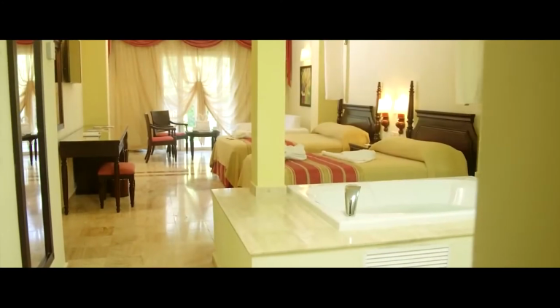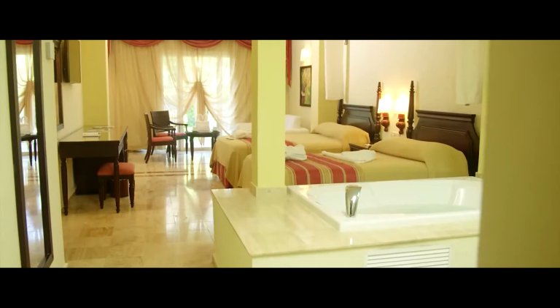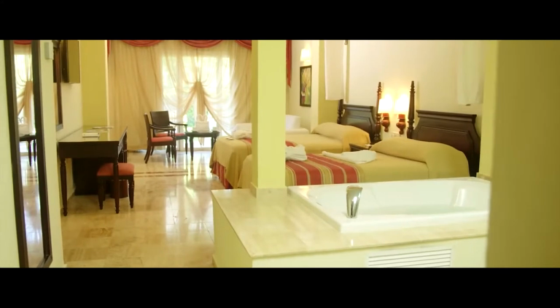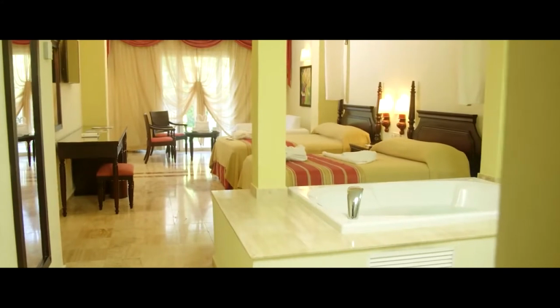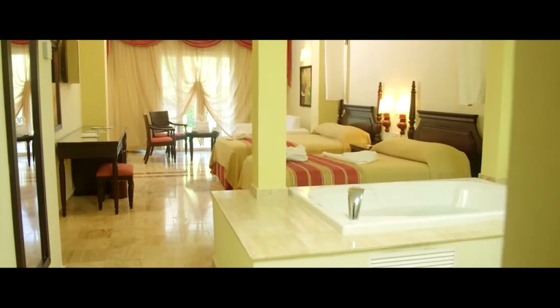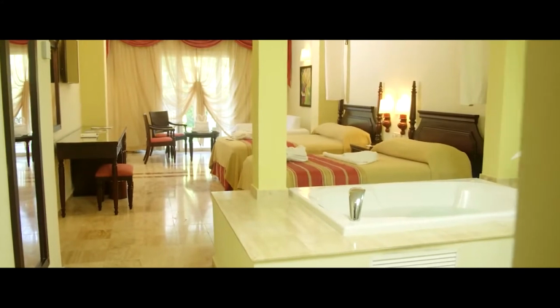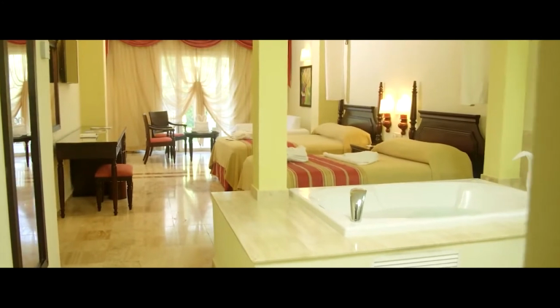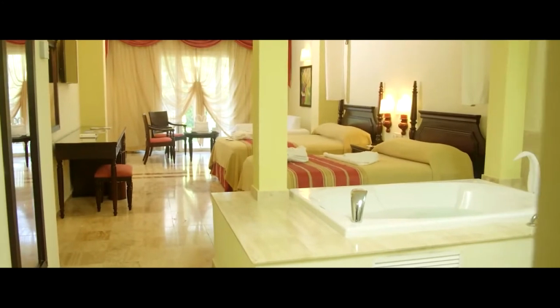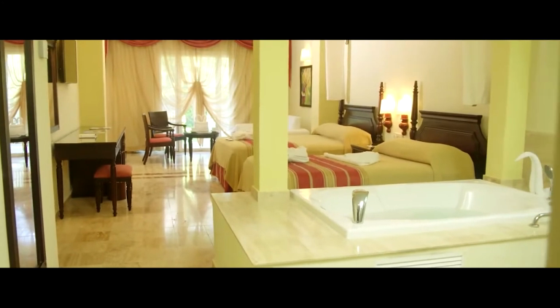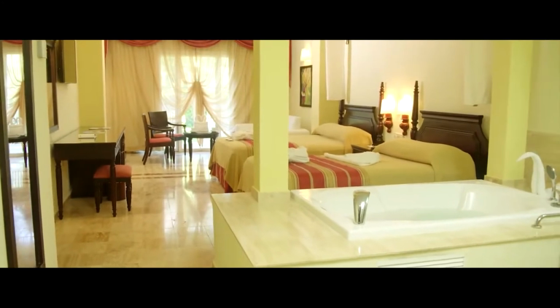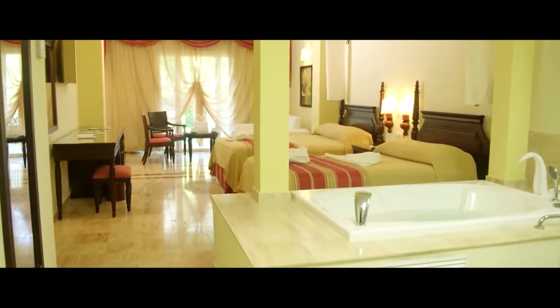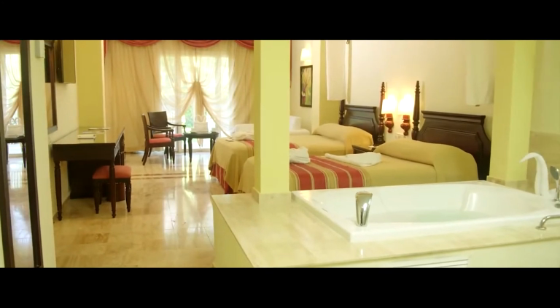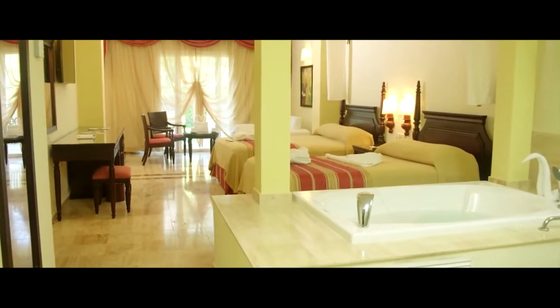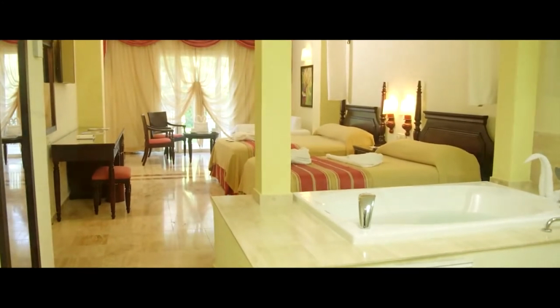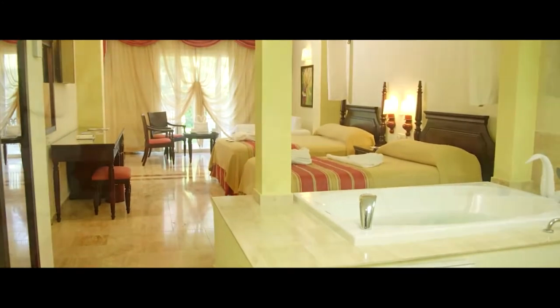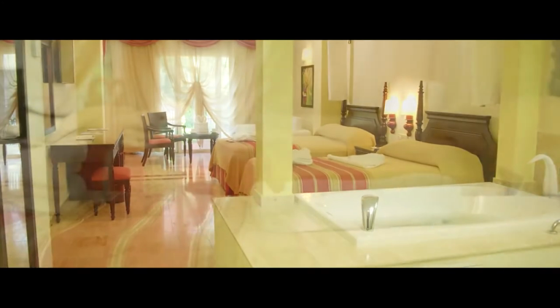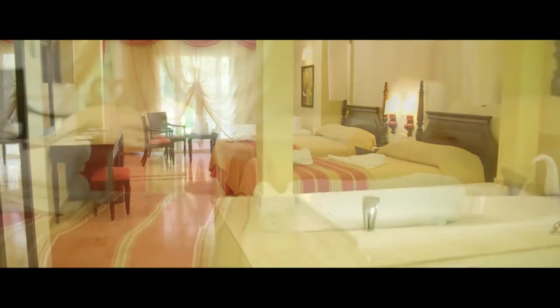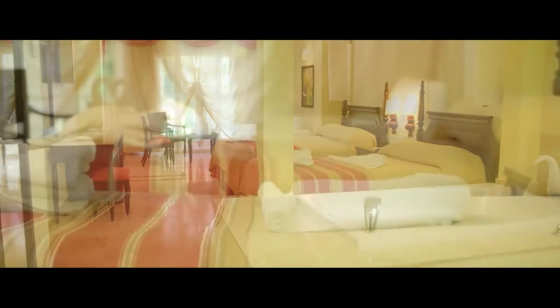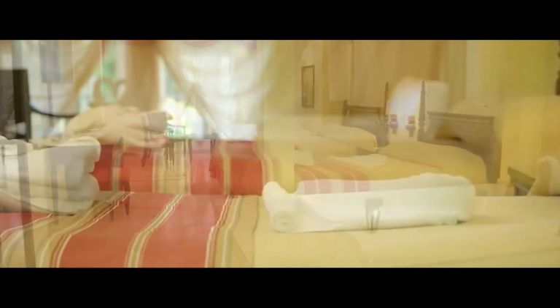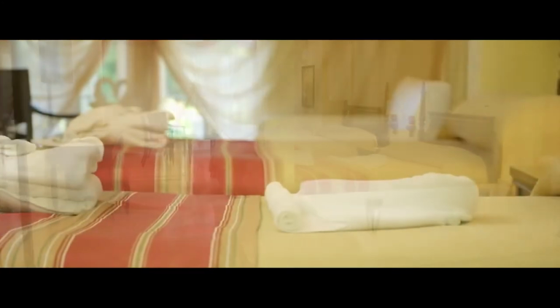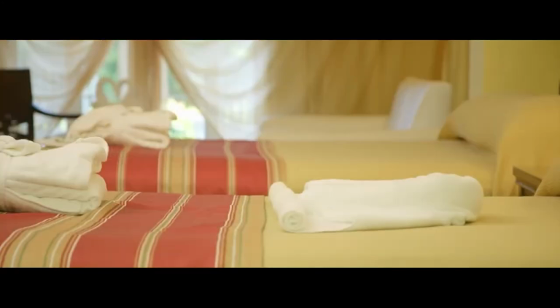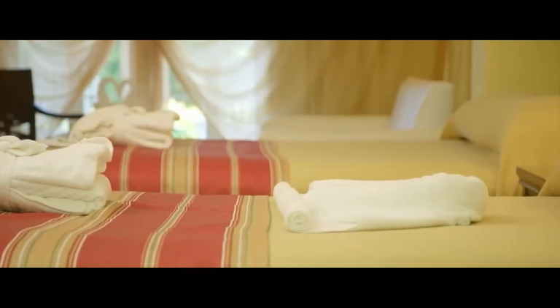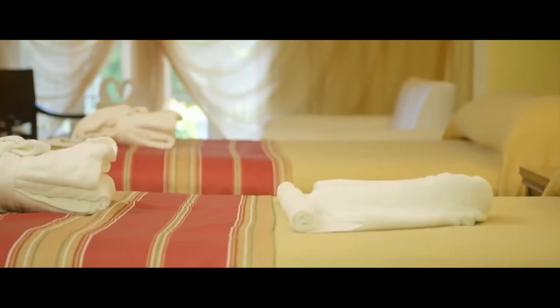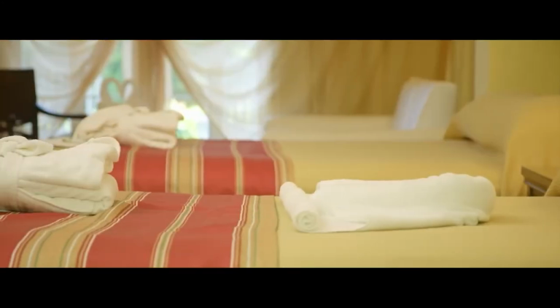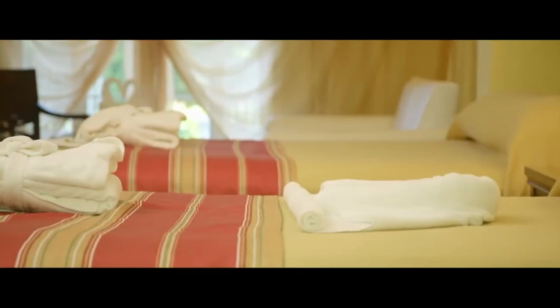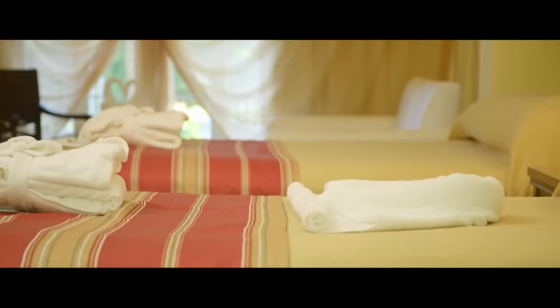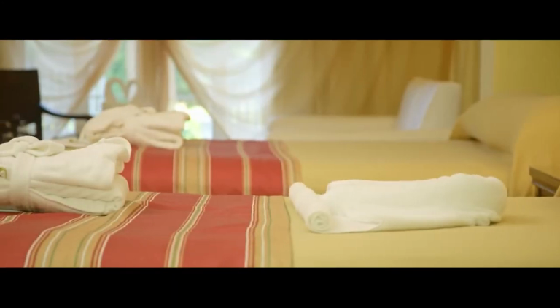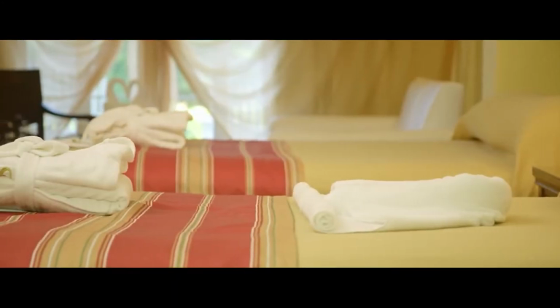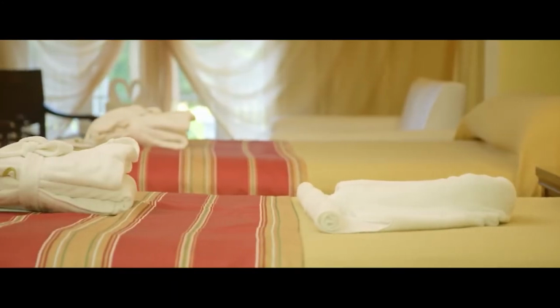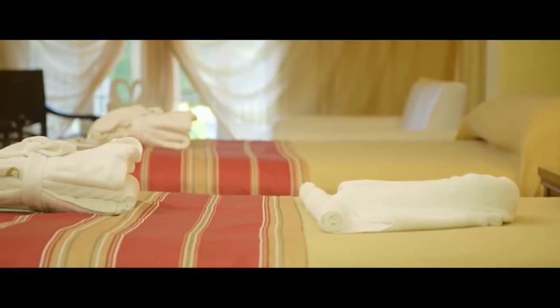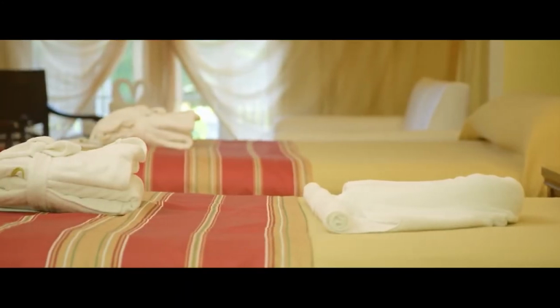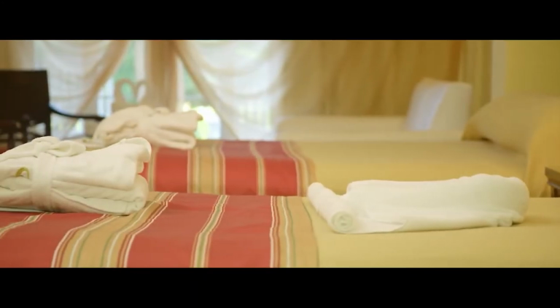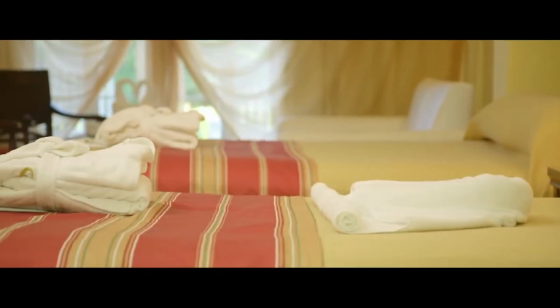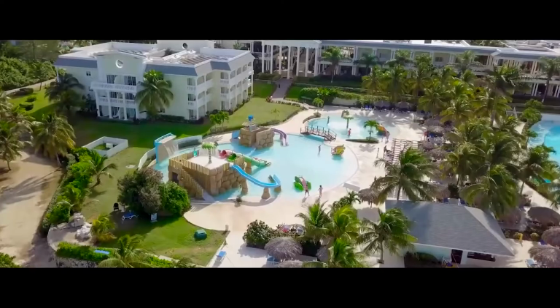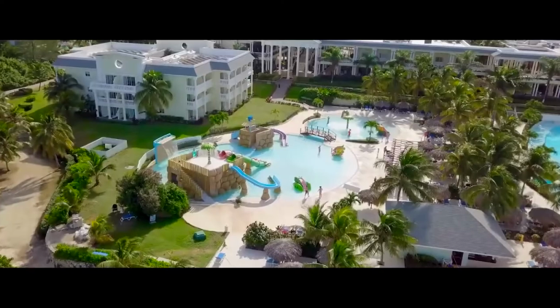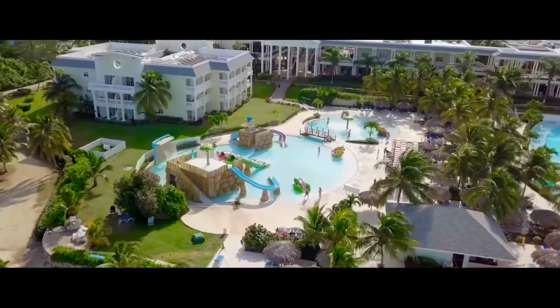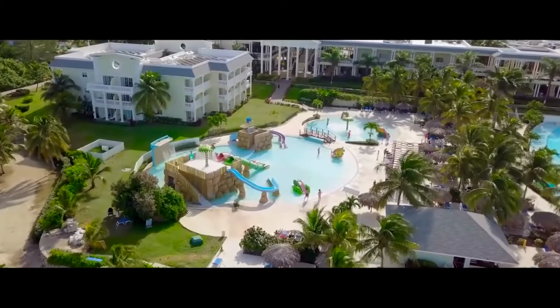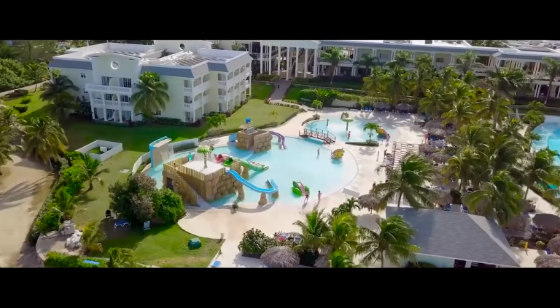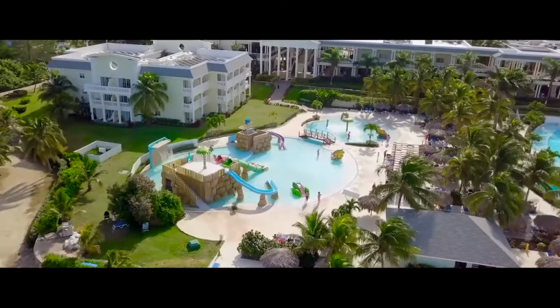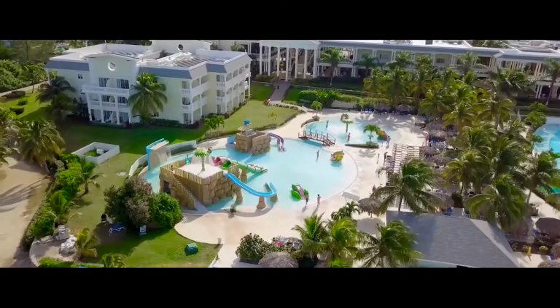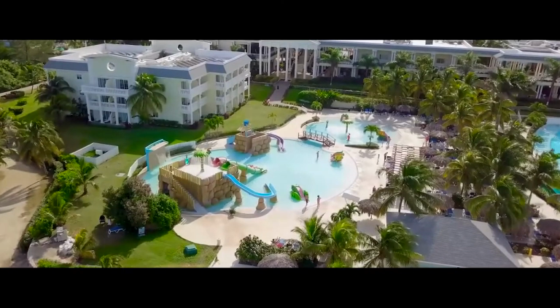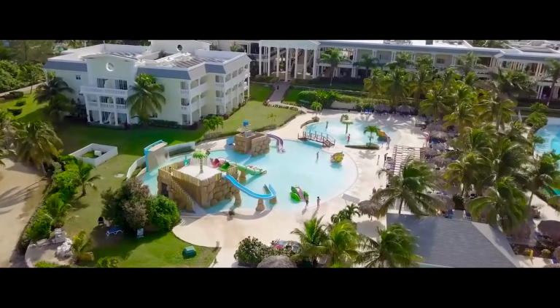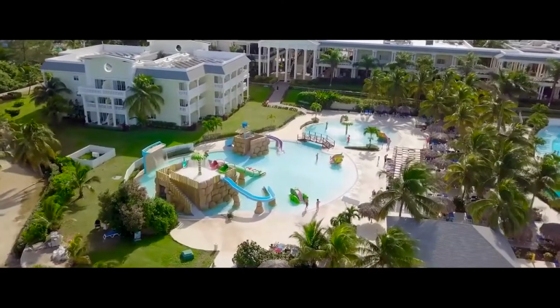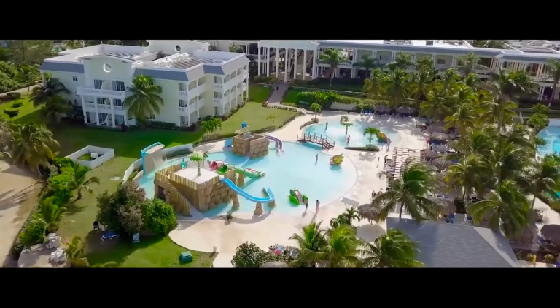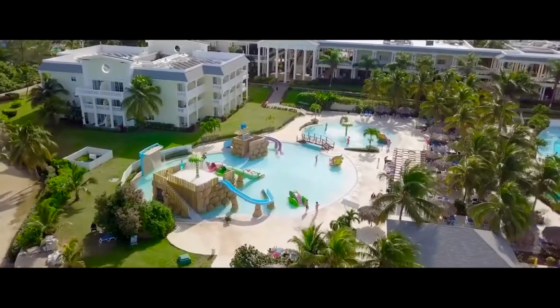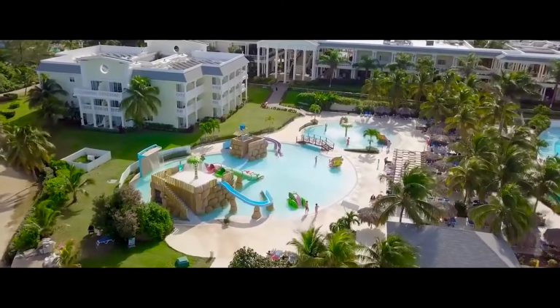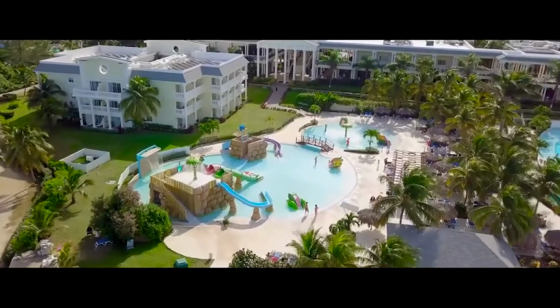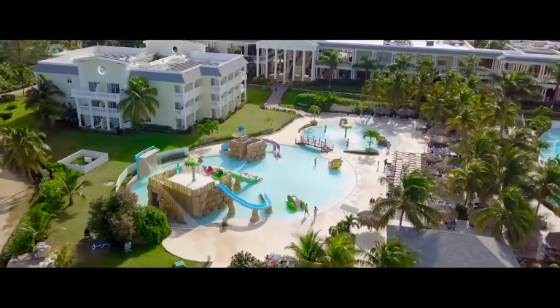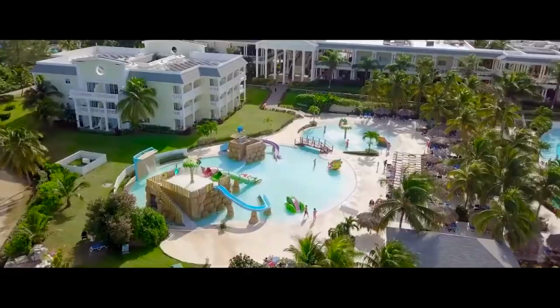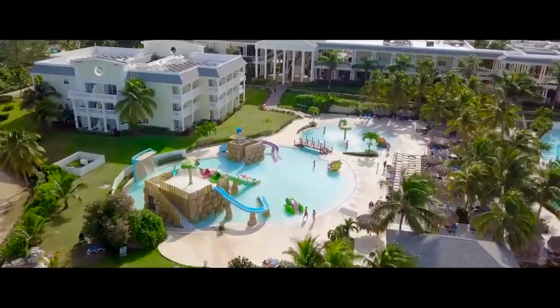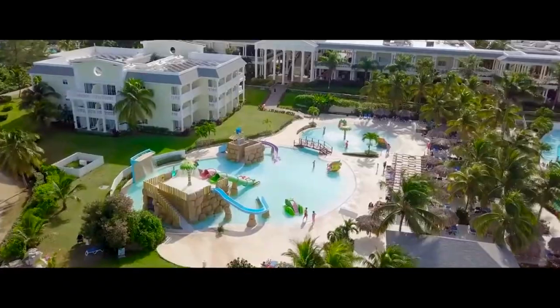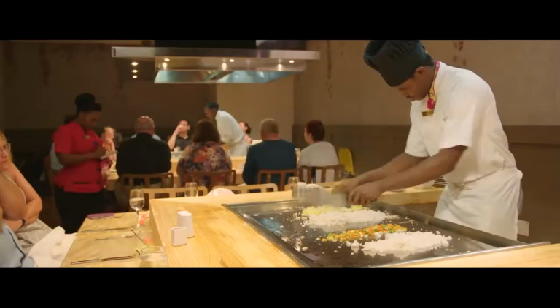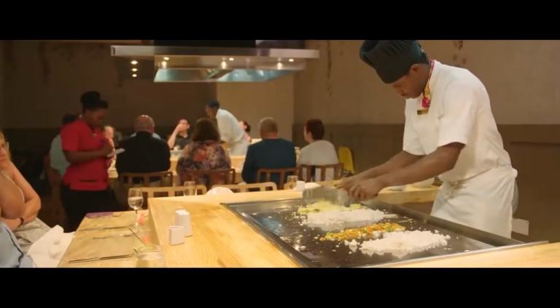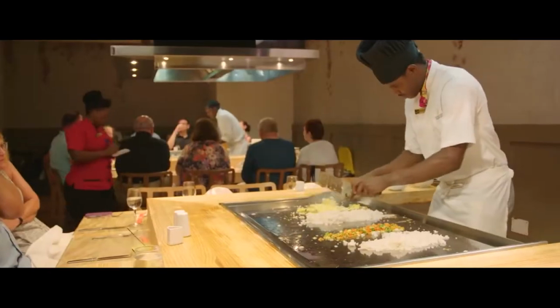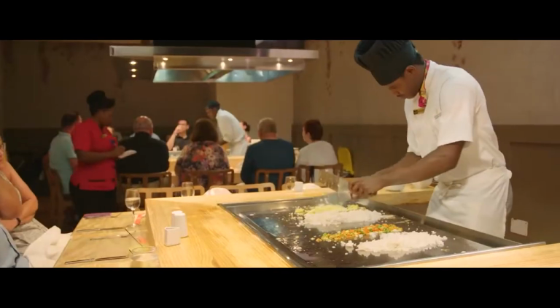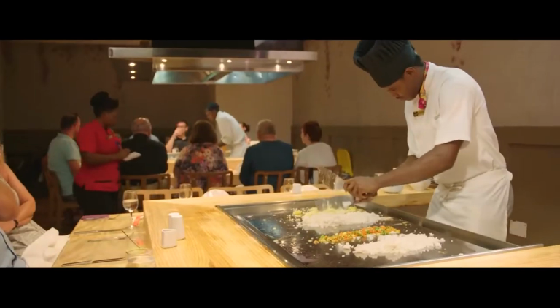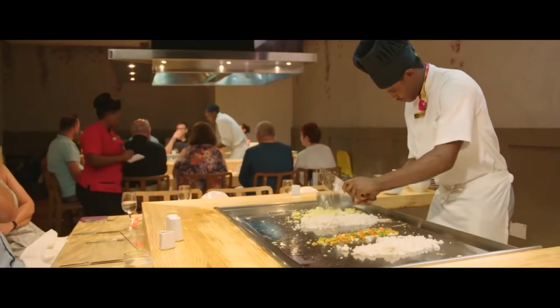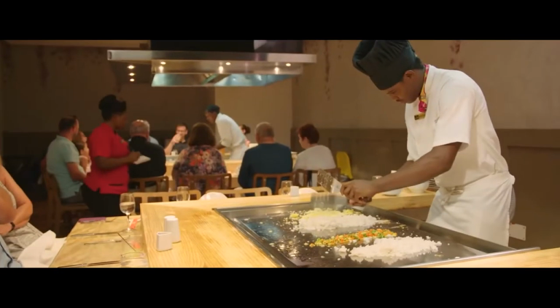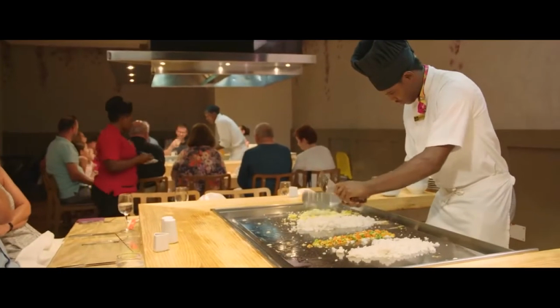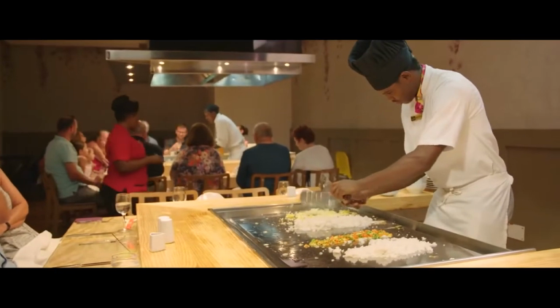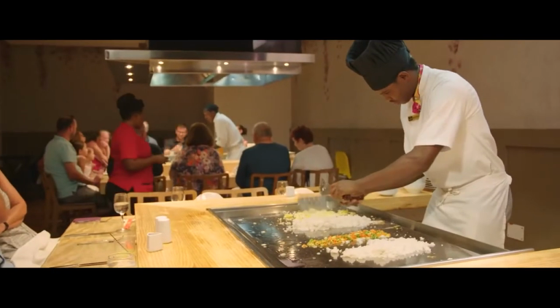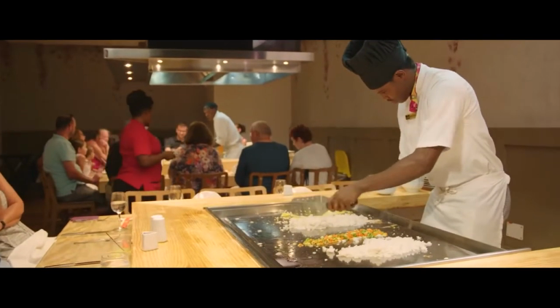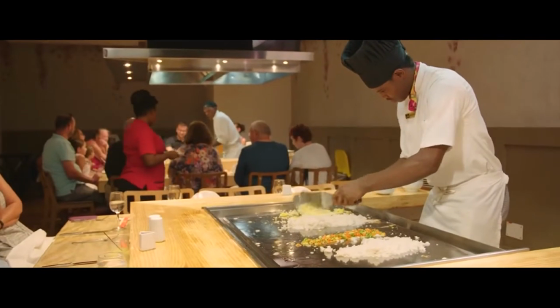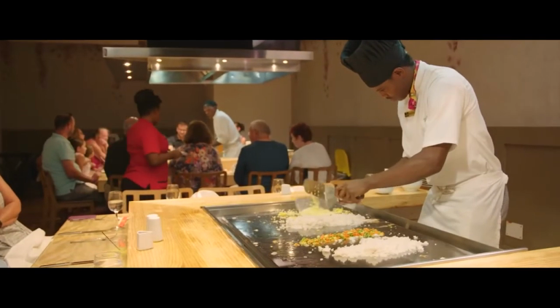Grand Palladium also features room service and a concierge, a pool, parking space, and seafood restaurants.